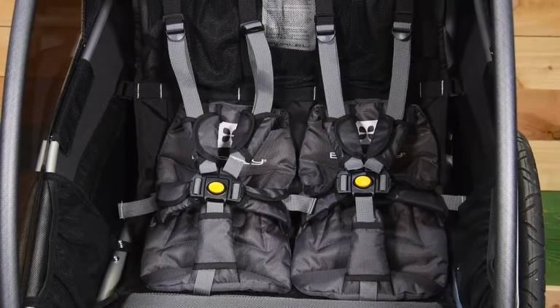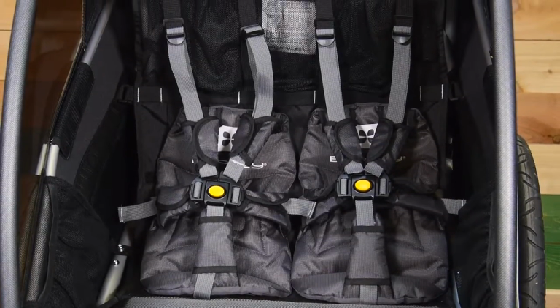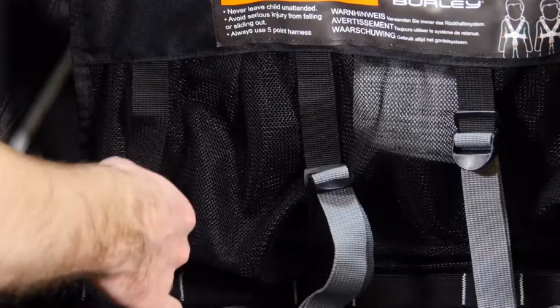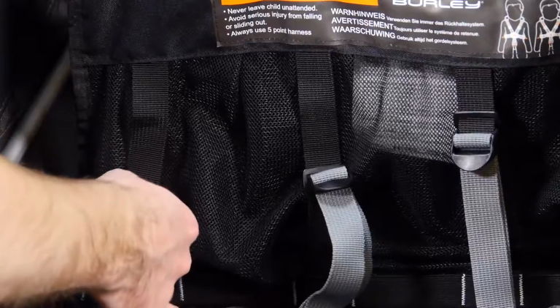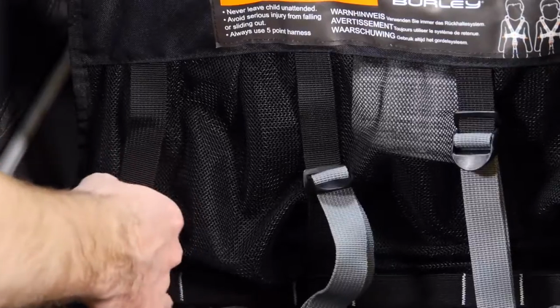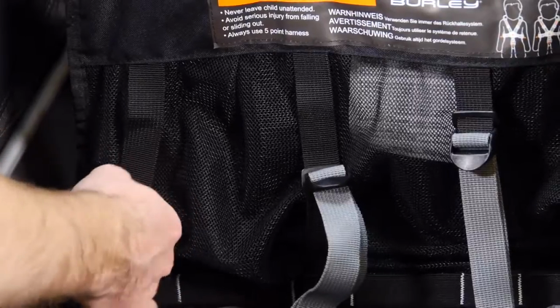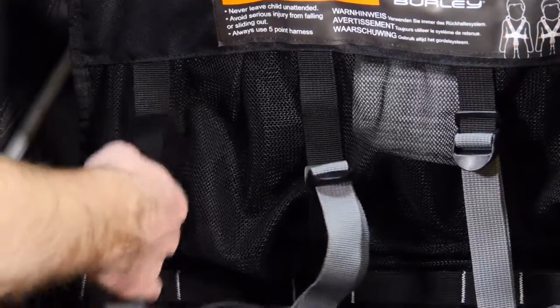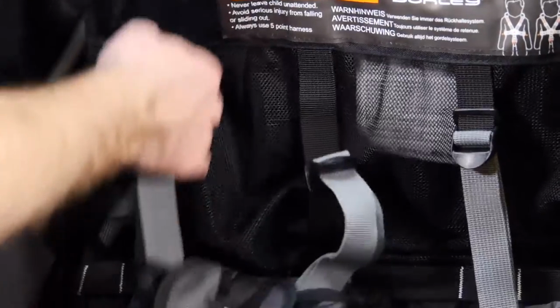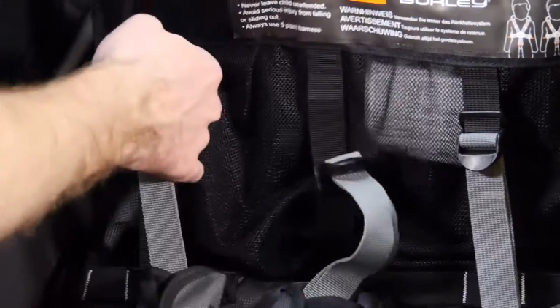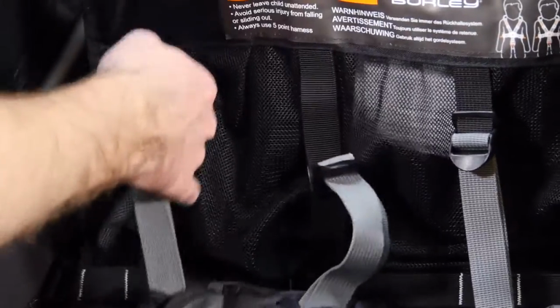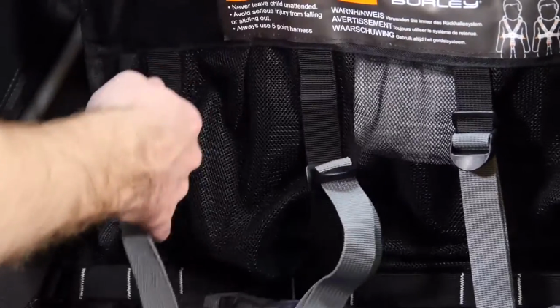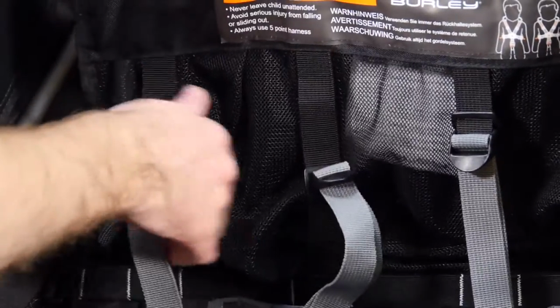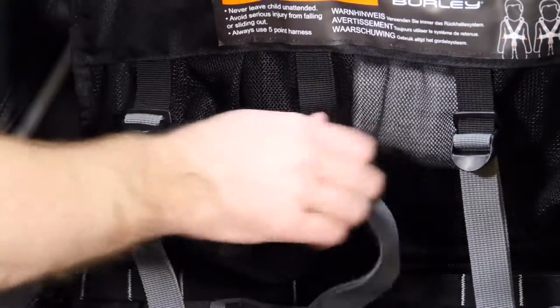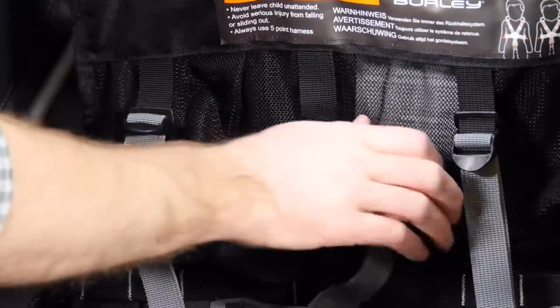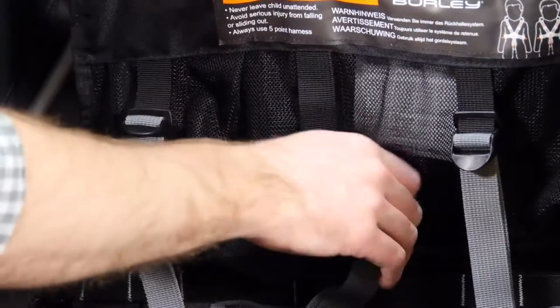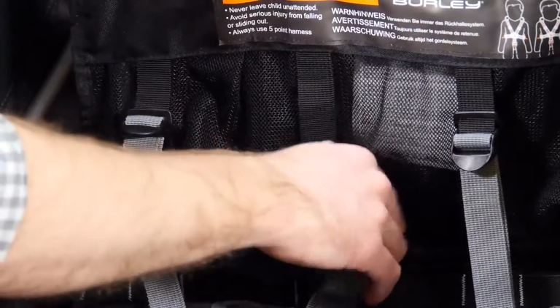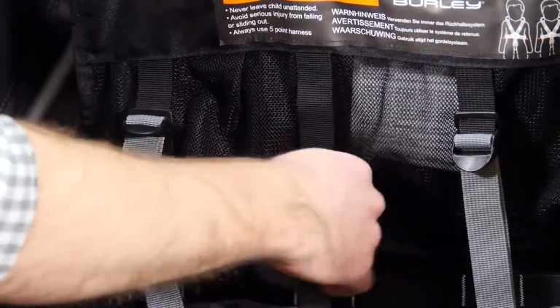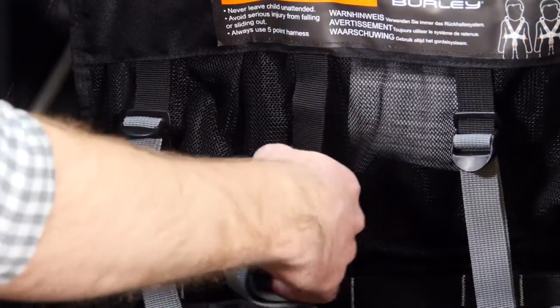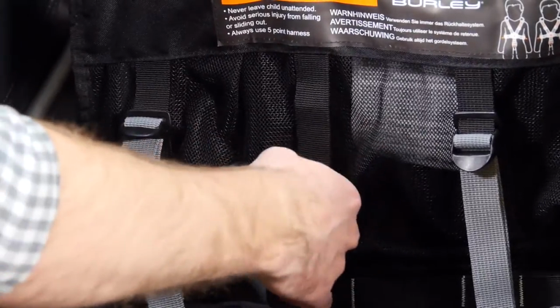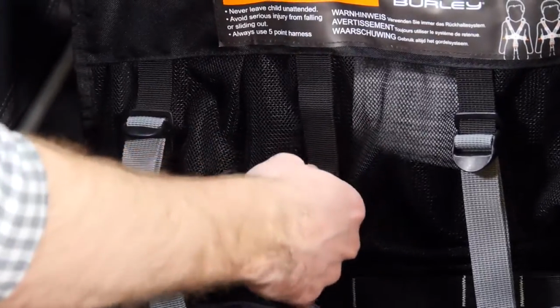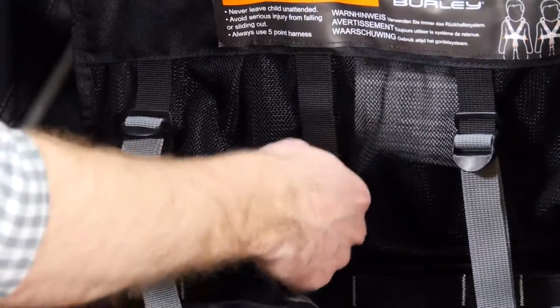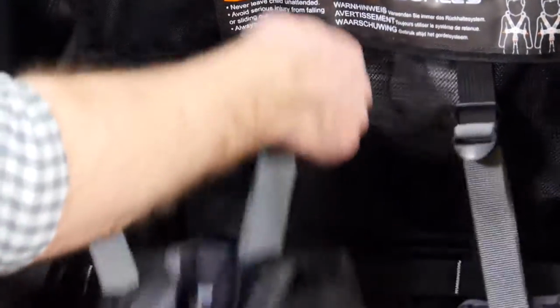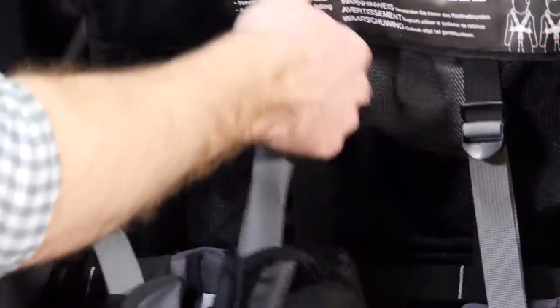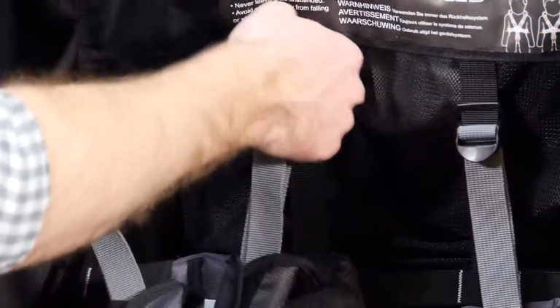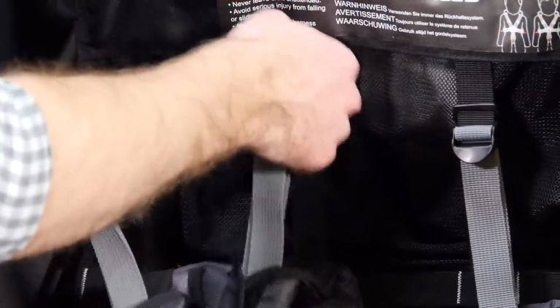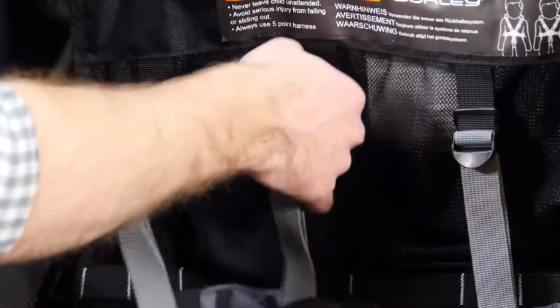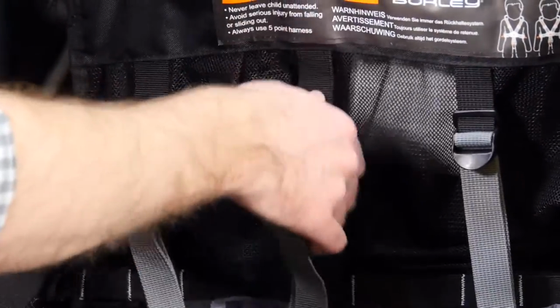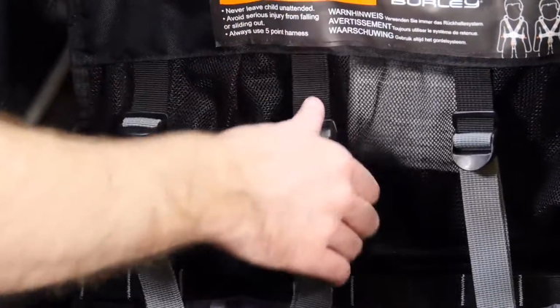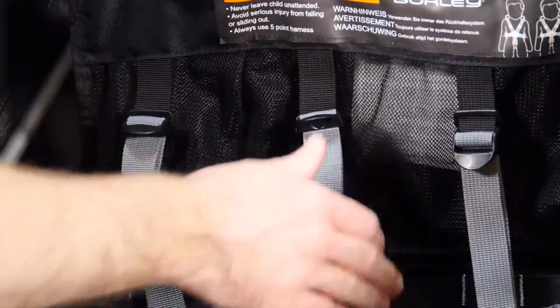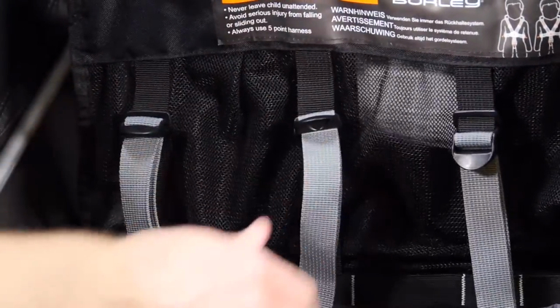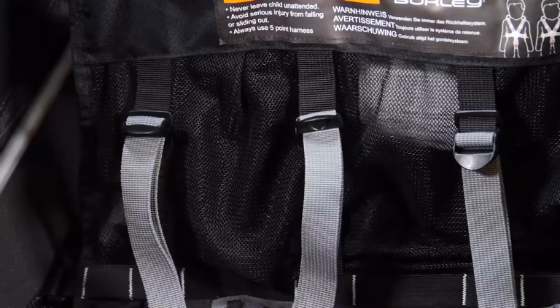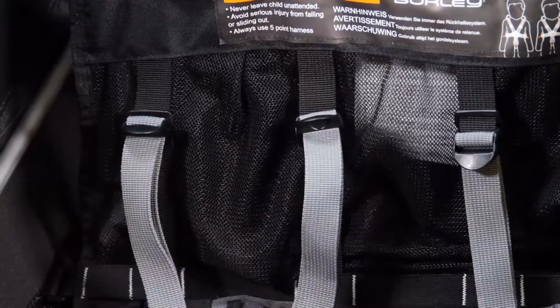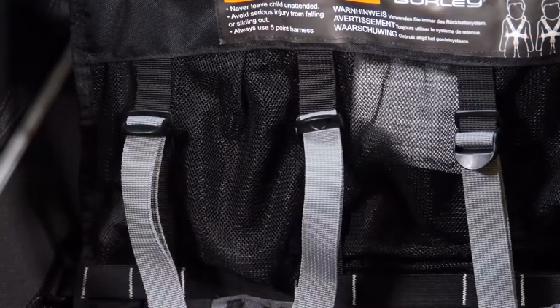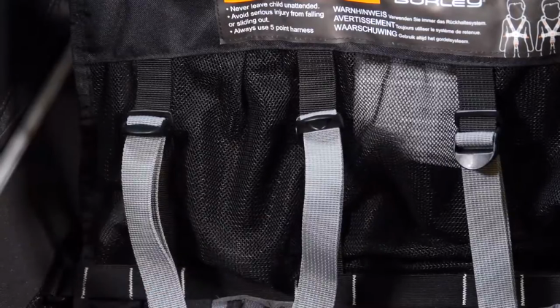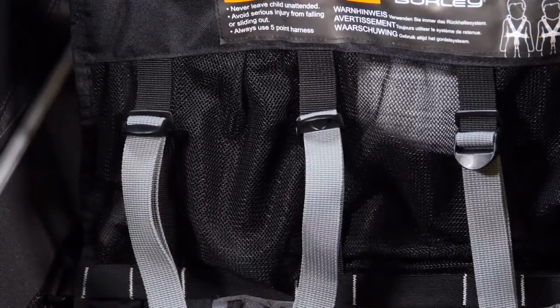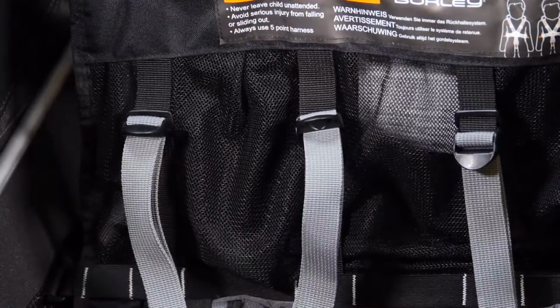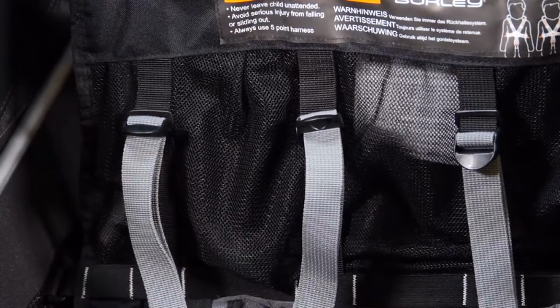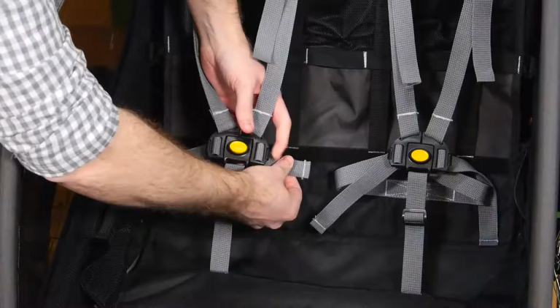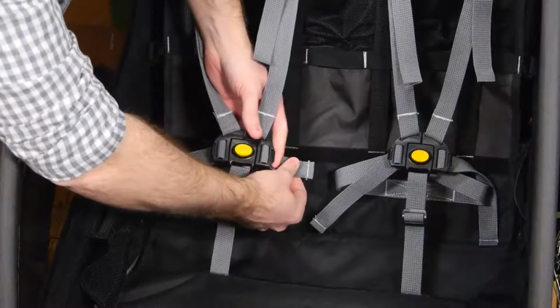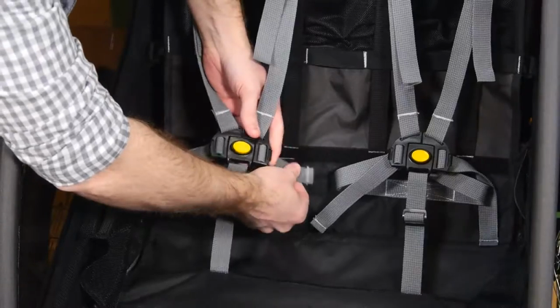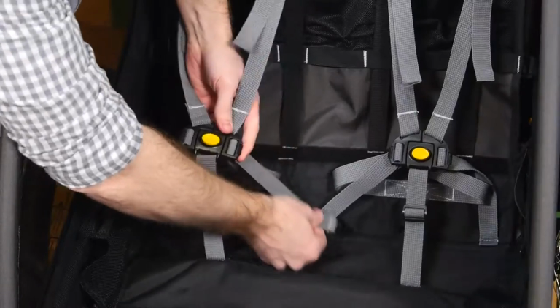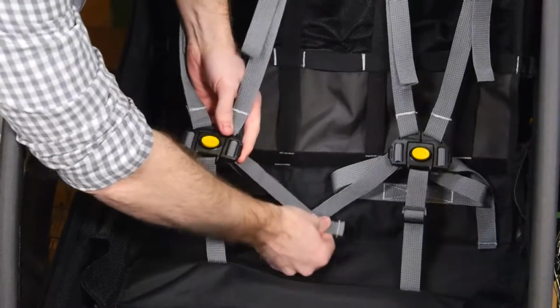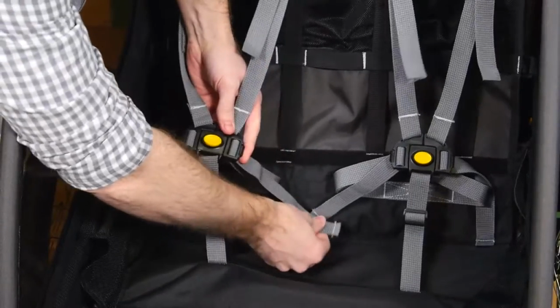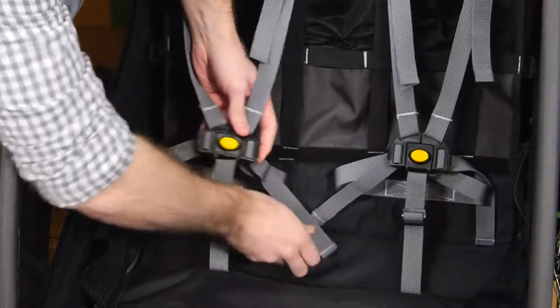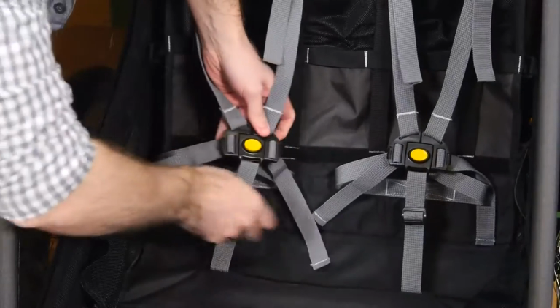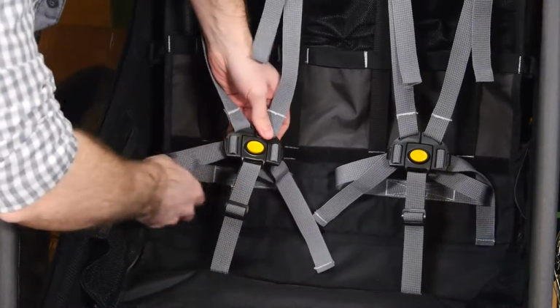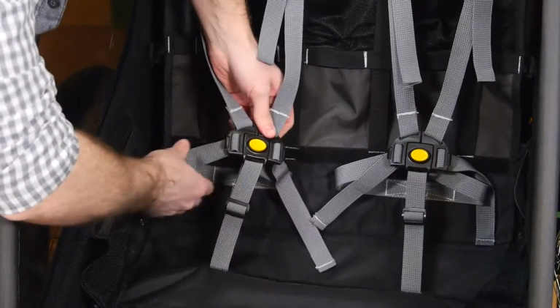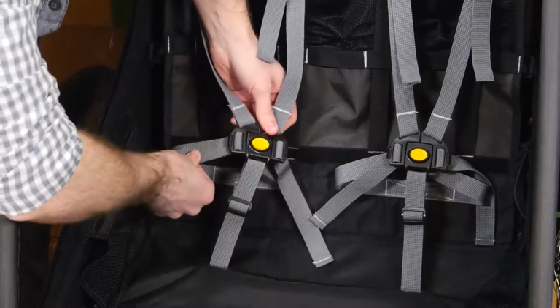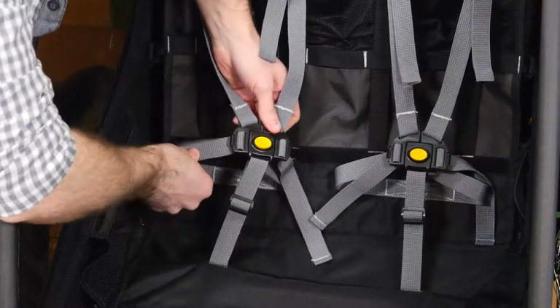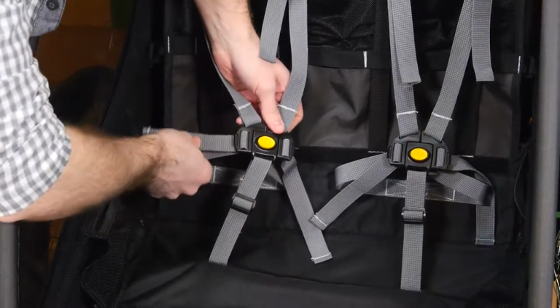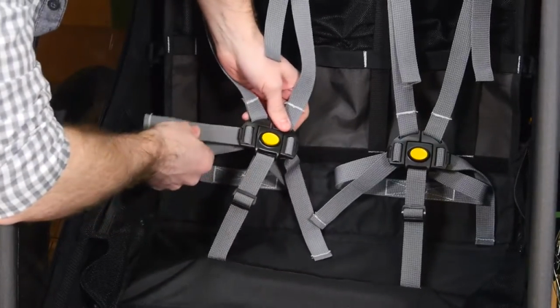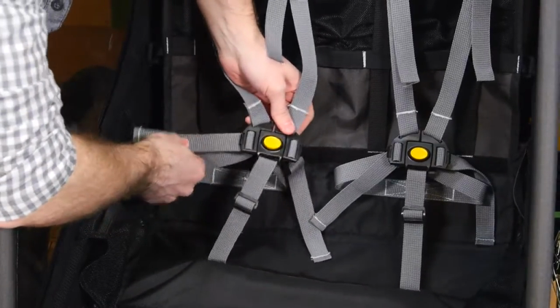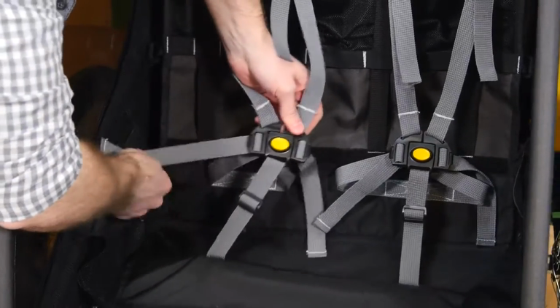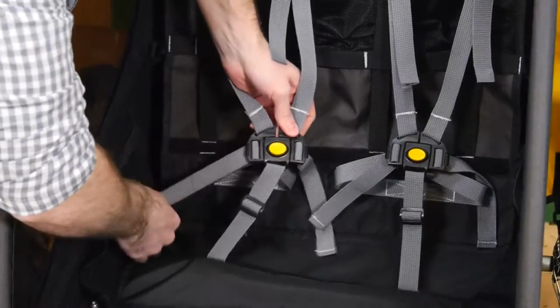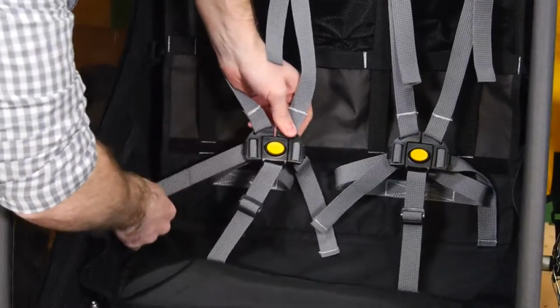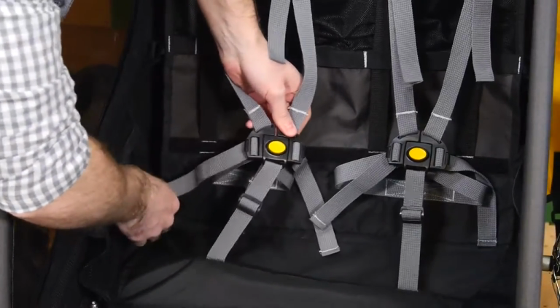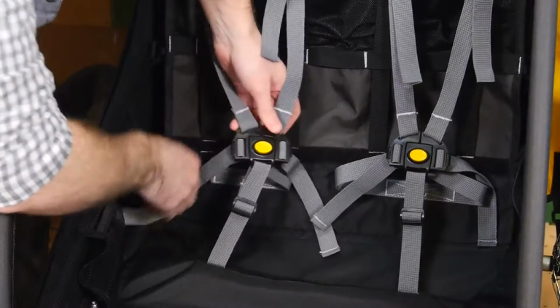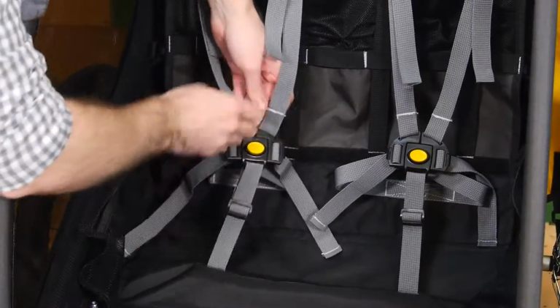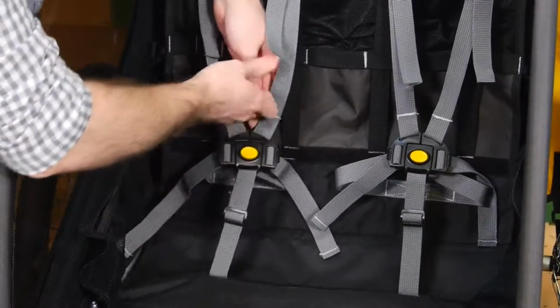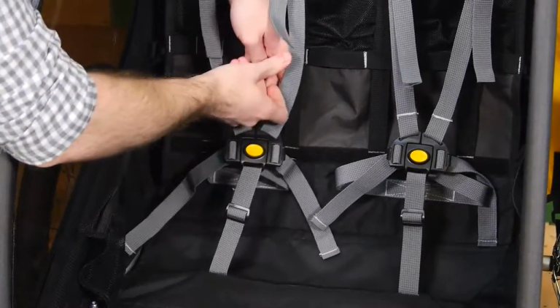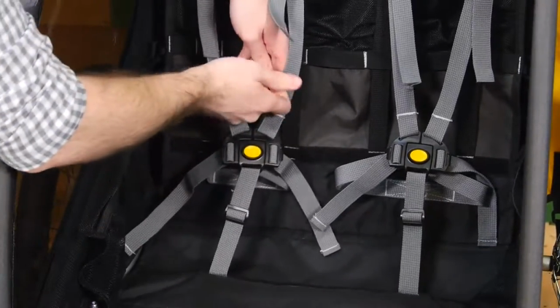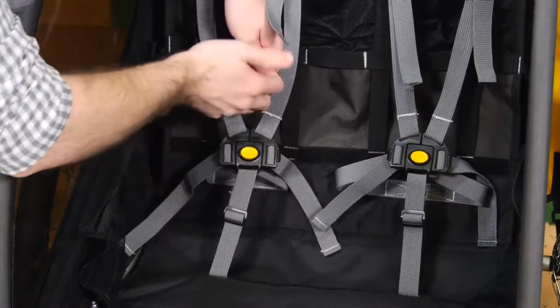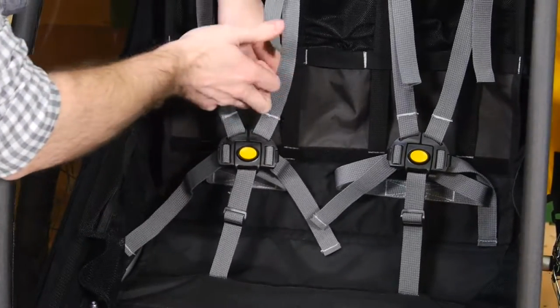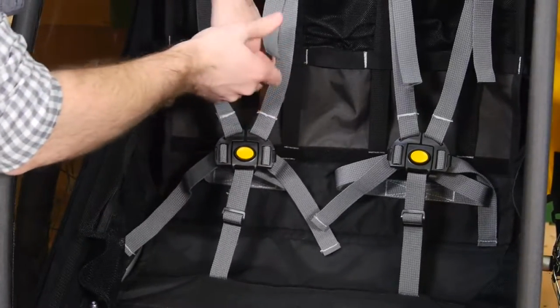The straps at the top of the seat can be adjusted depending on the height of the child. Each of the straps connected to the buckle should be adjusted so they are snug.